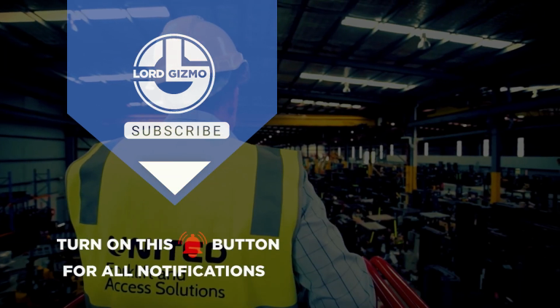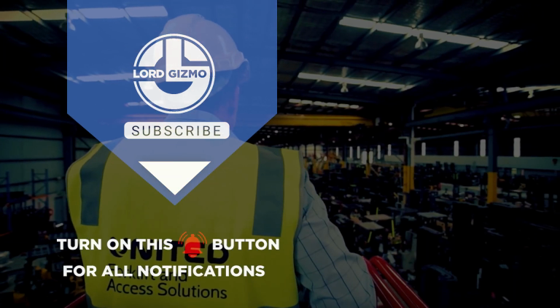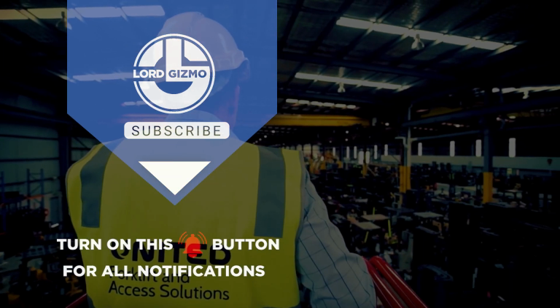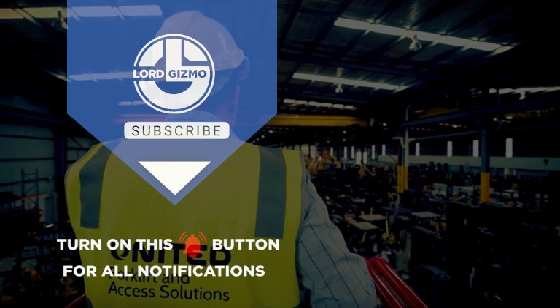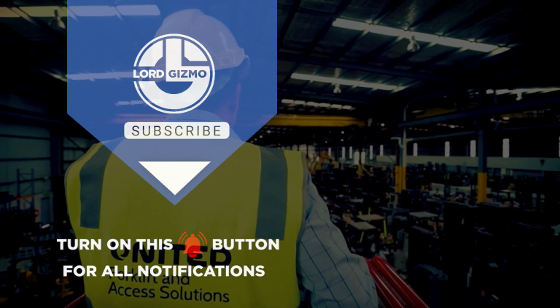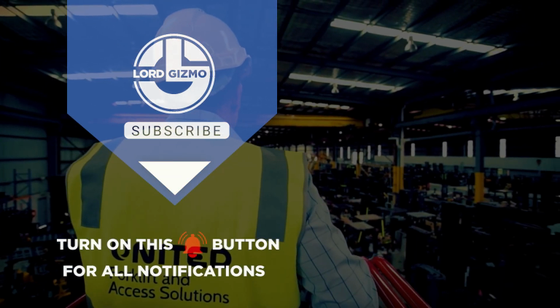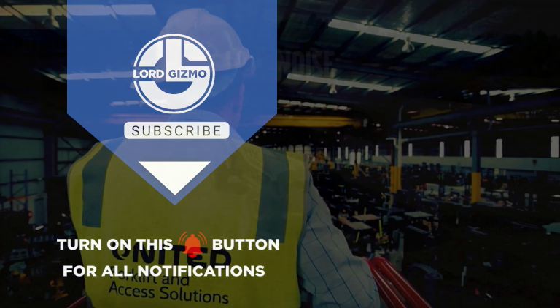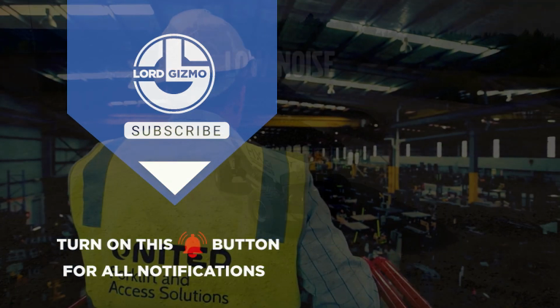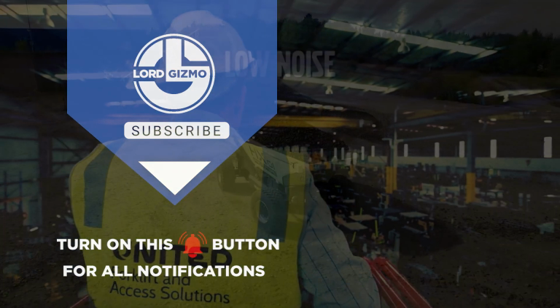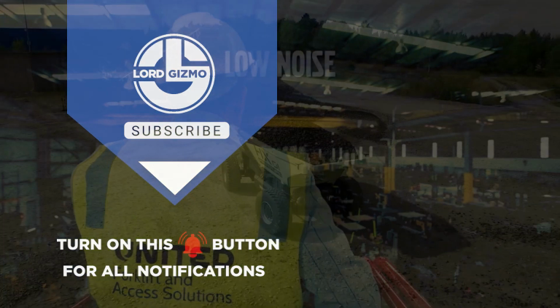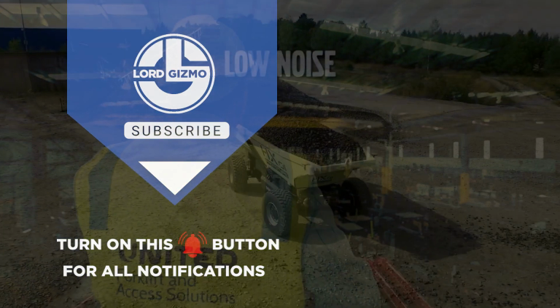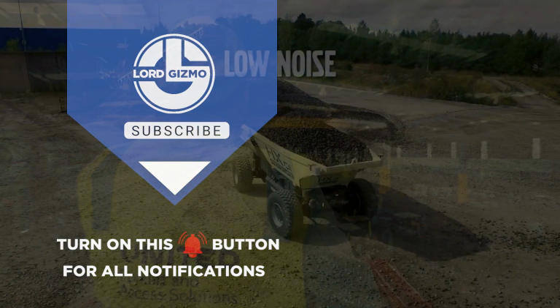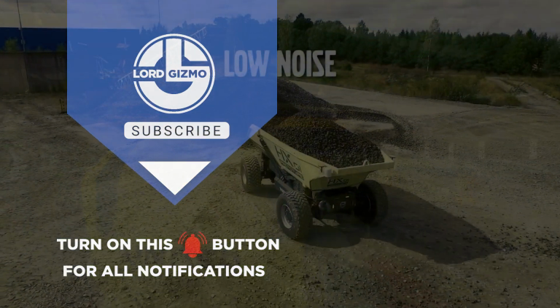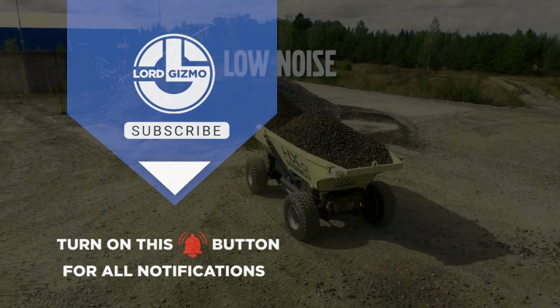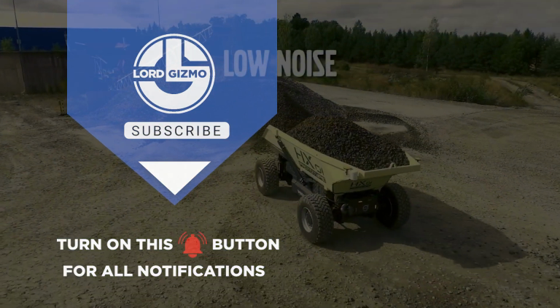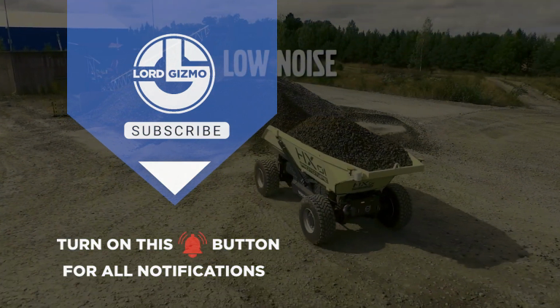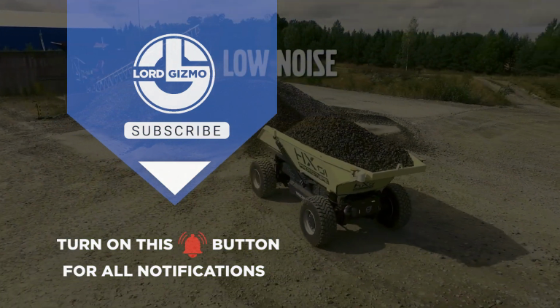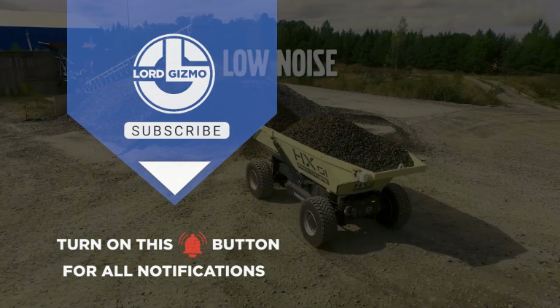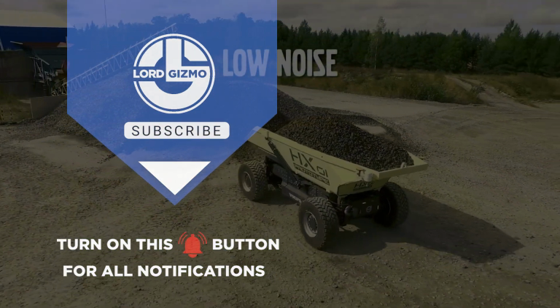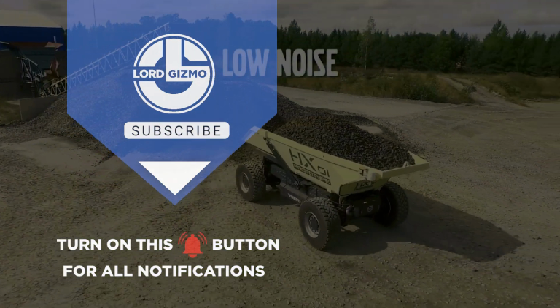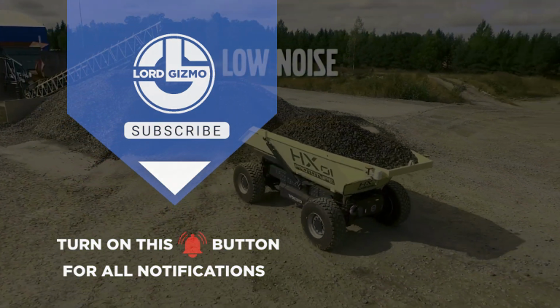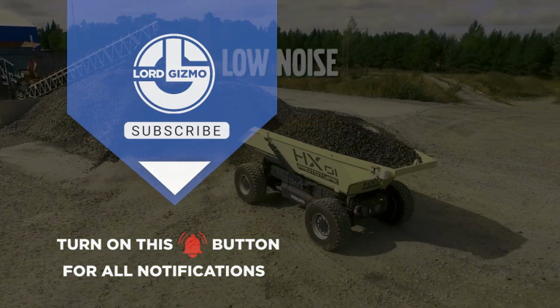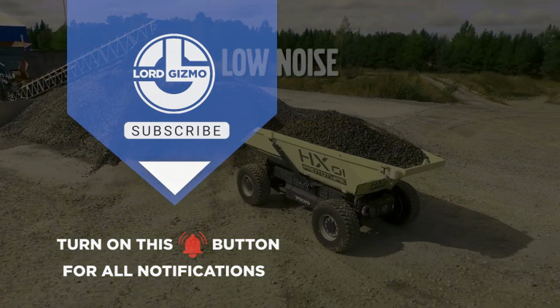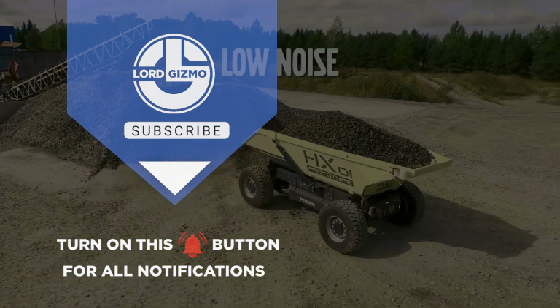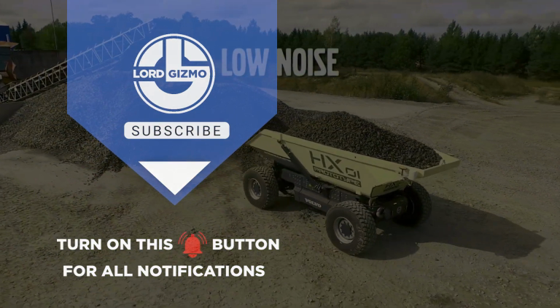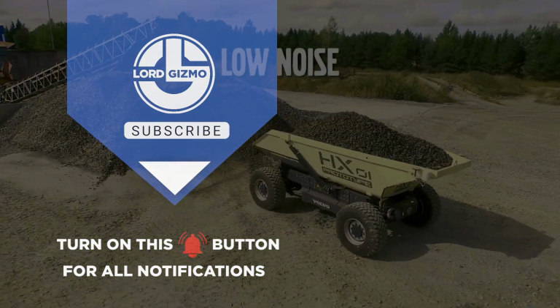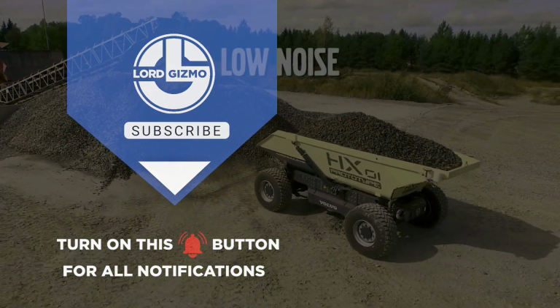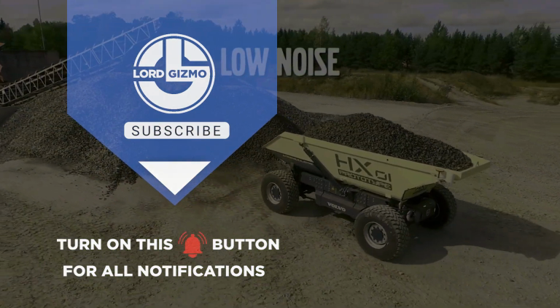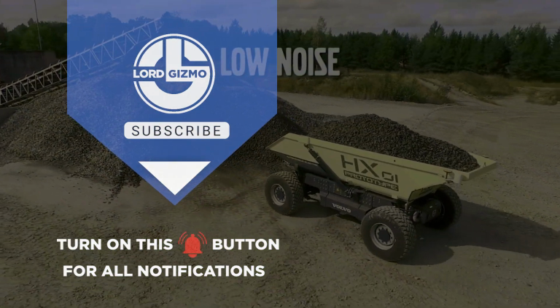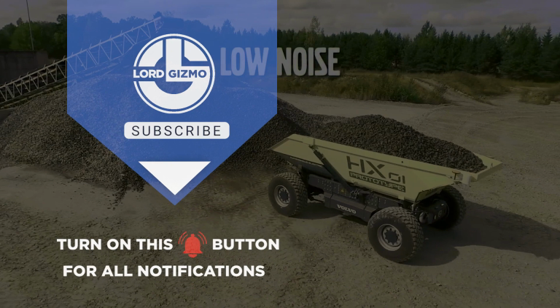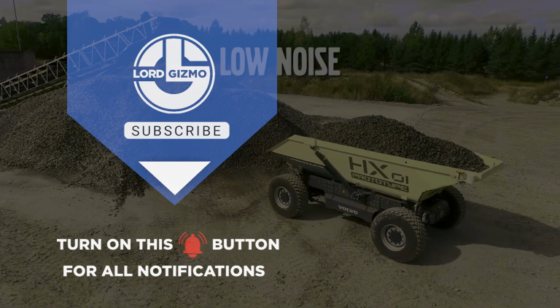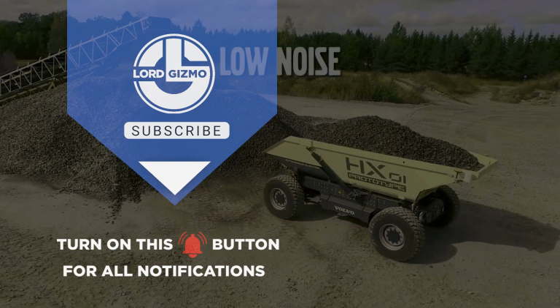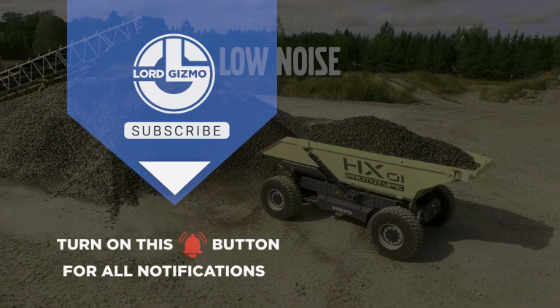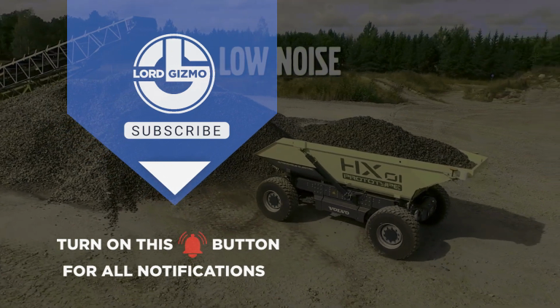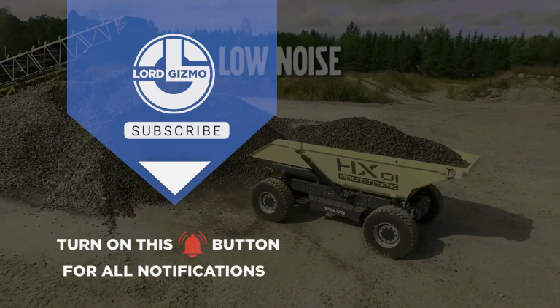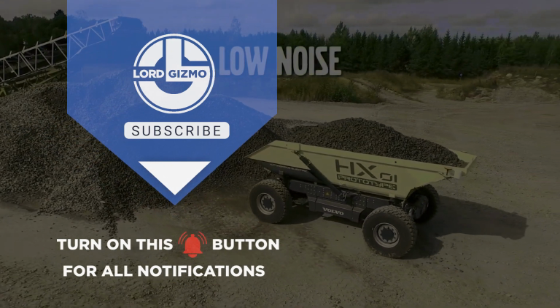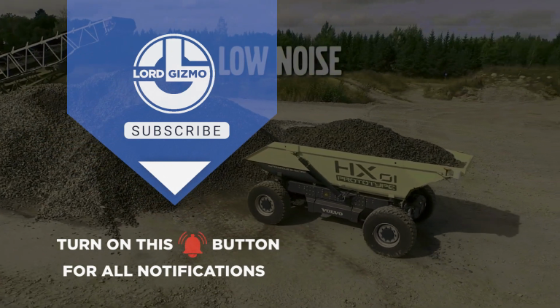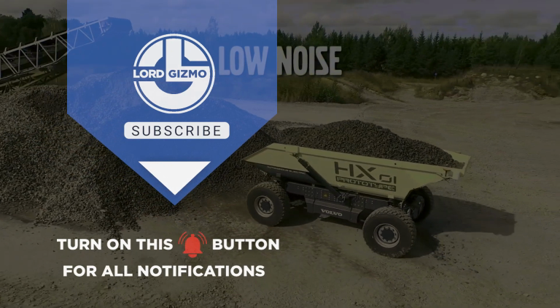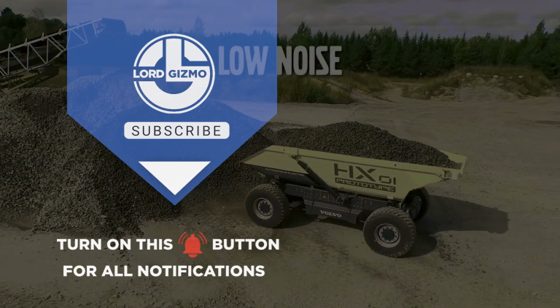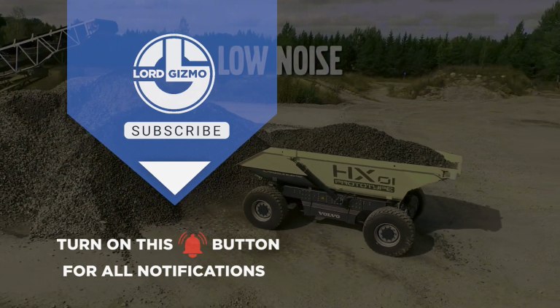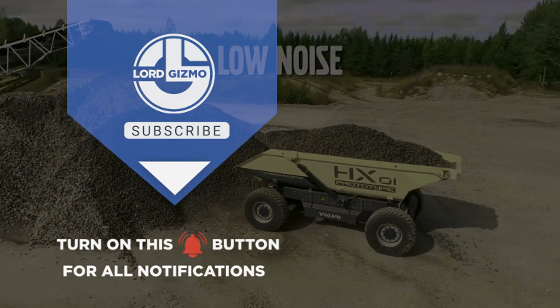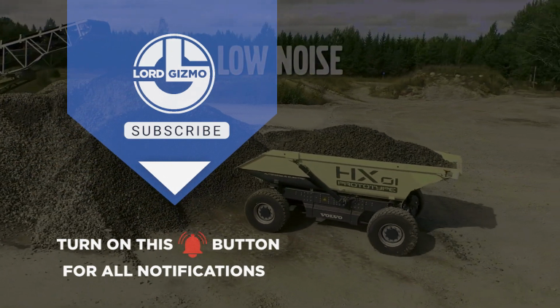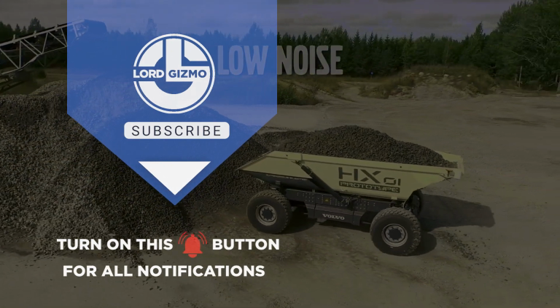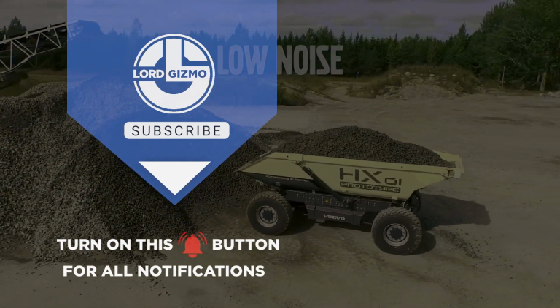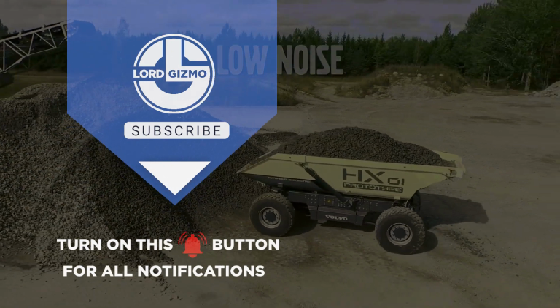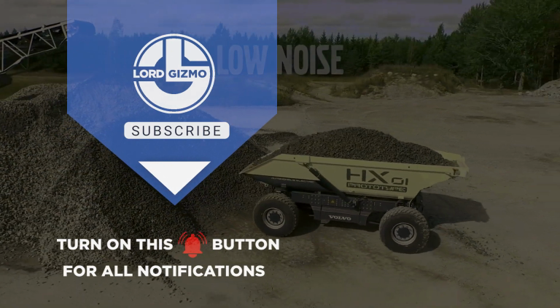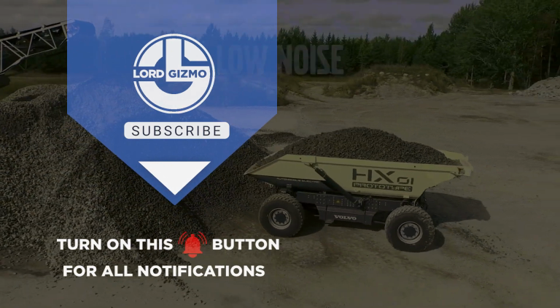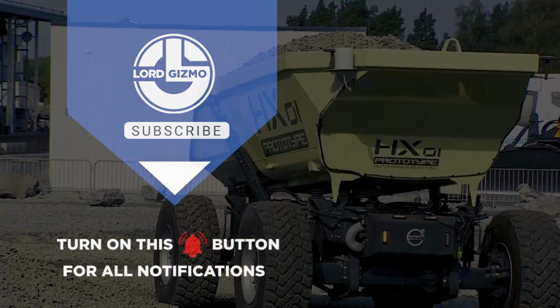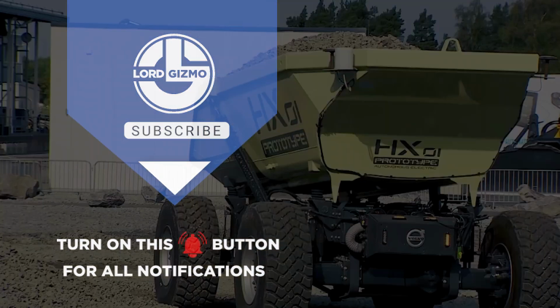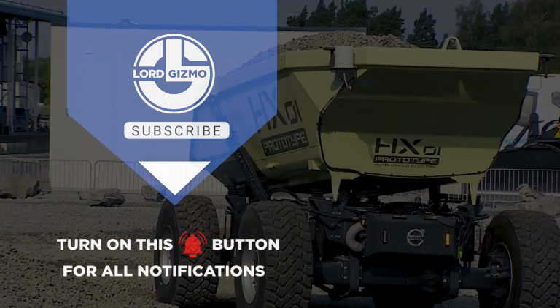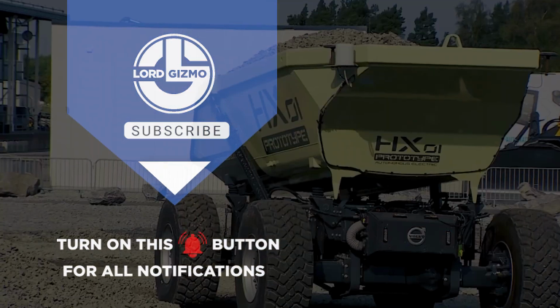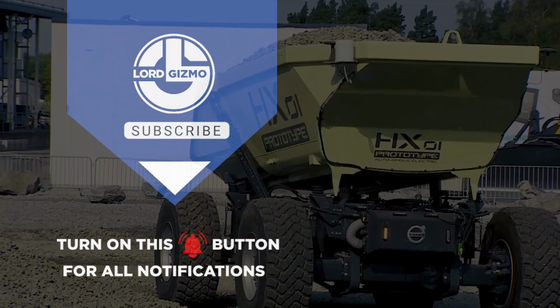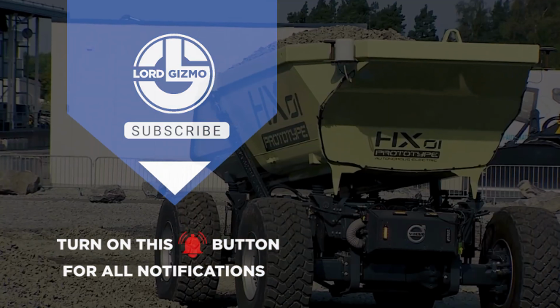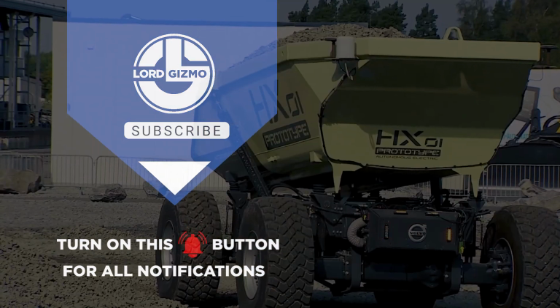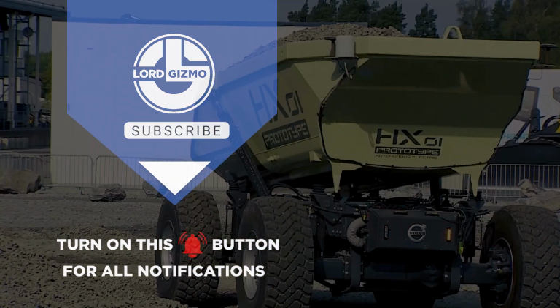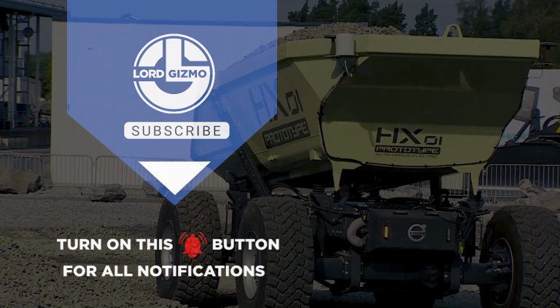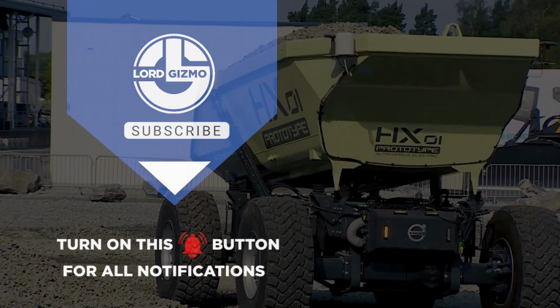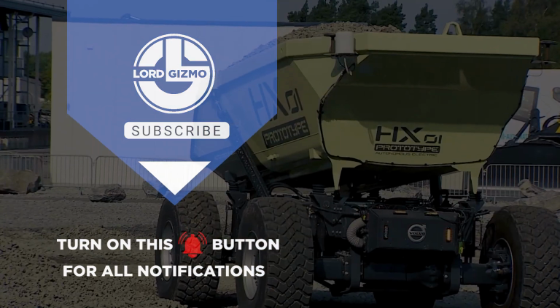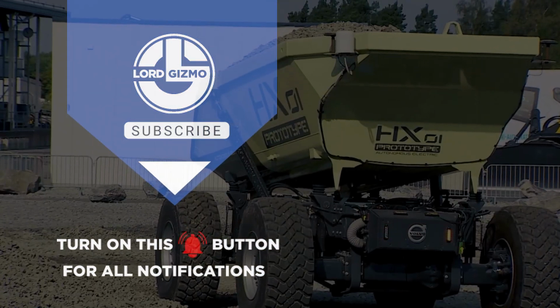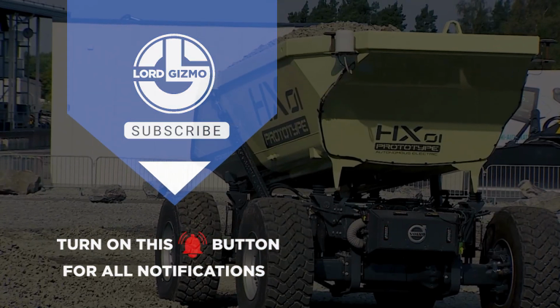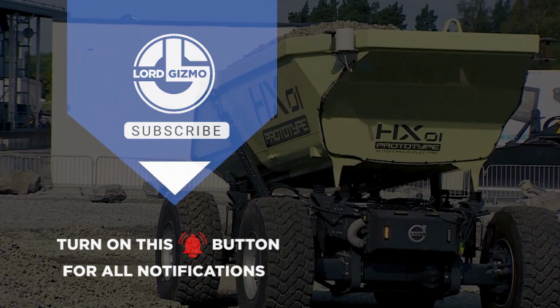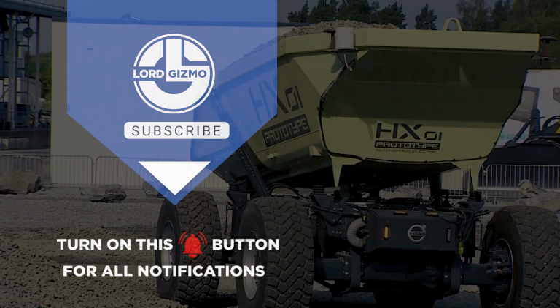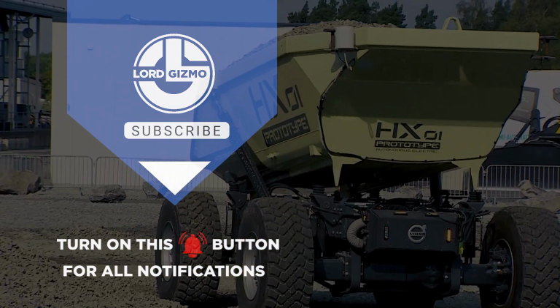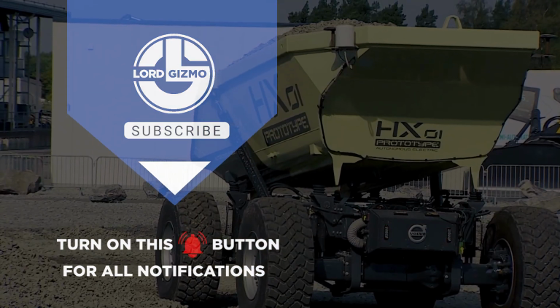If you enjoyed what you just saw, feel free to like and subscribe, and don't forget to hit the notification bell too. Thanks for watching, and we hope to catch you next time.